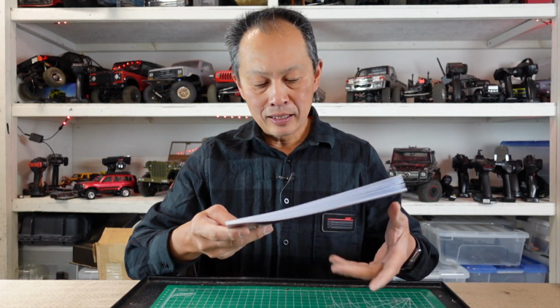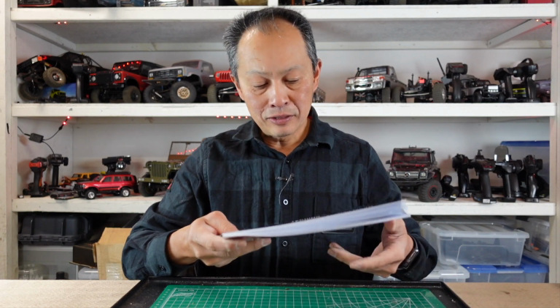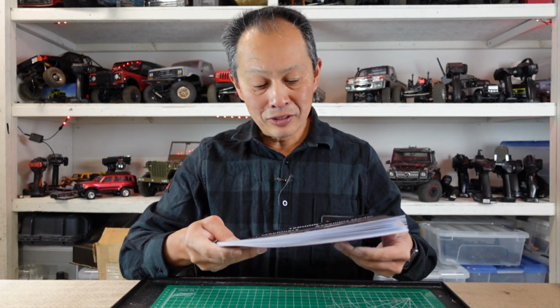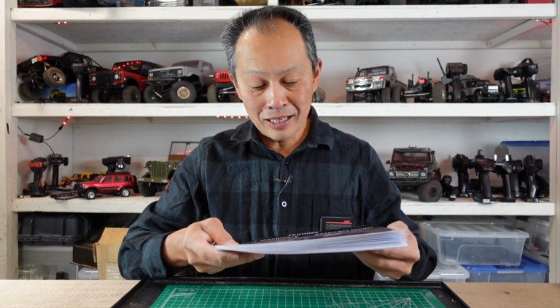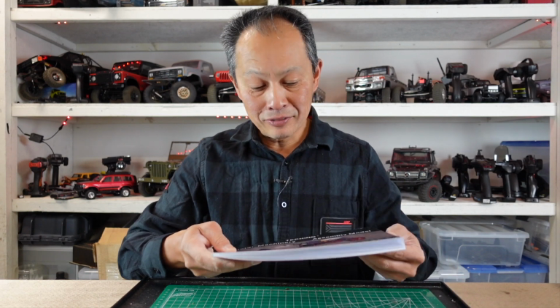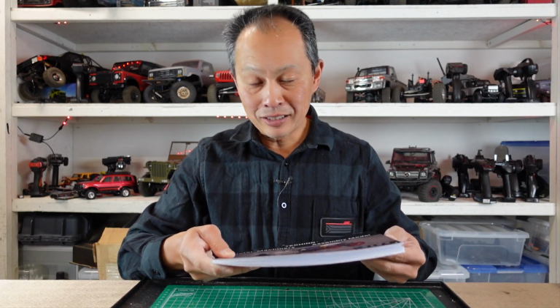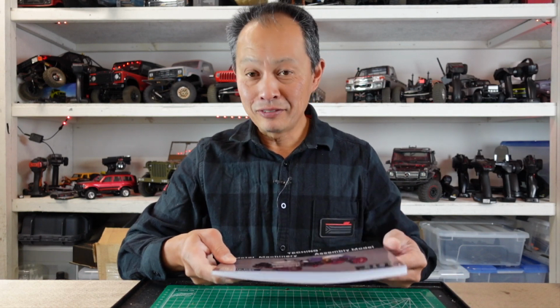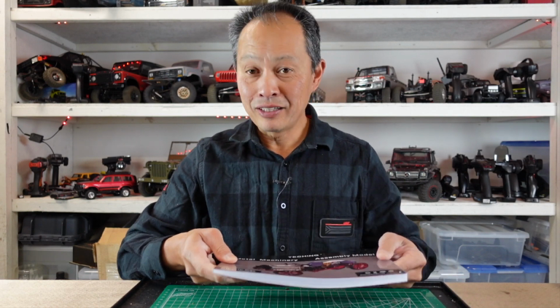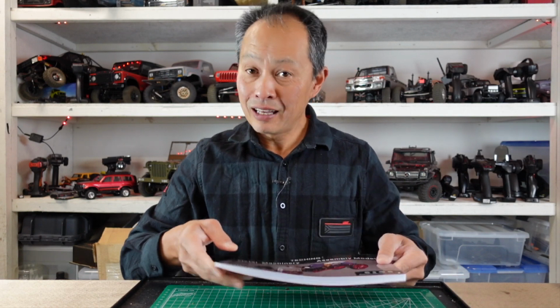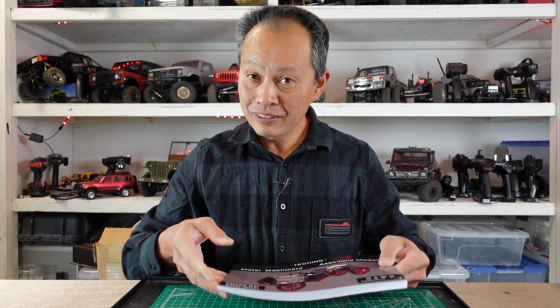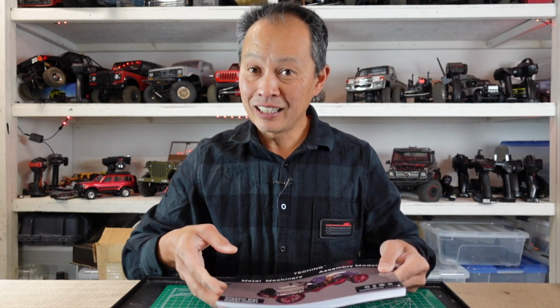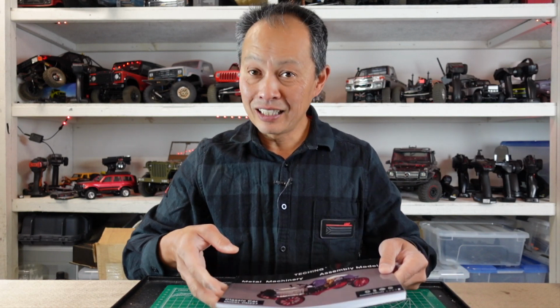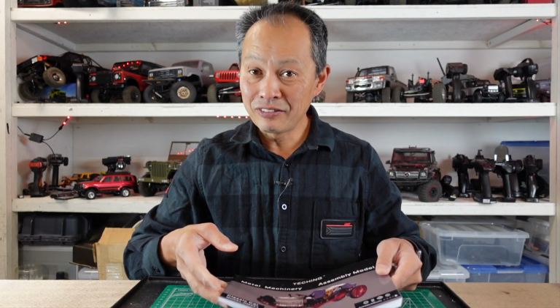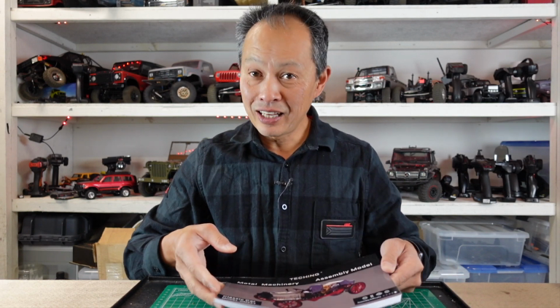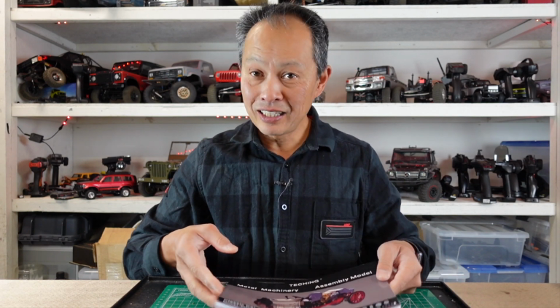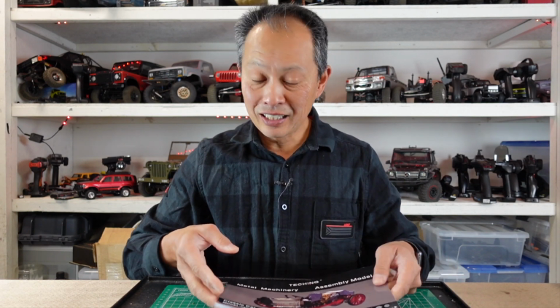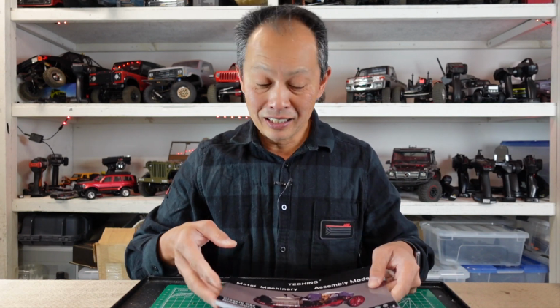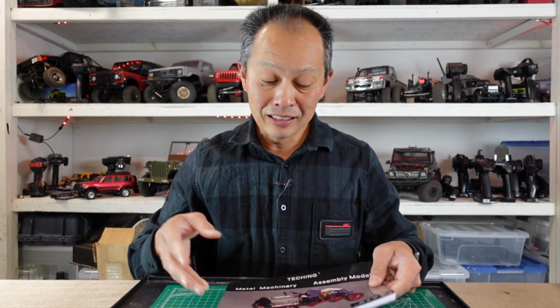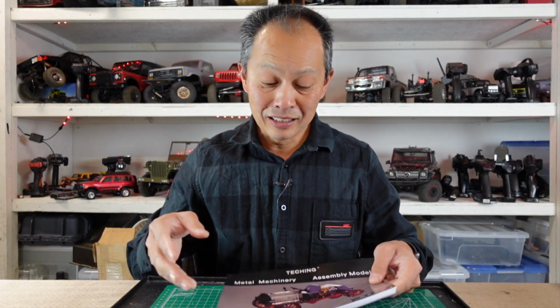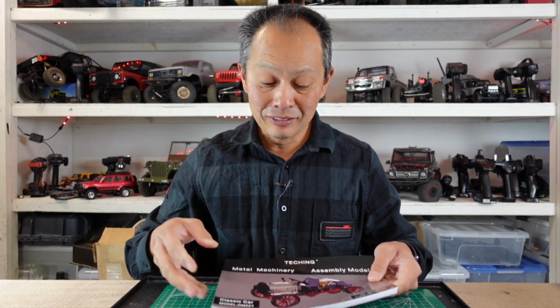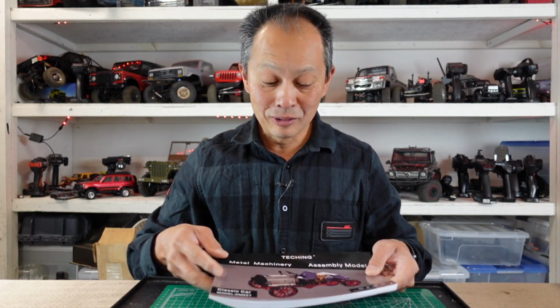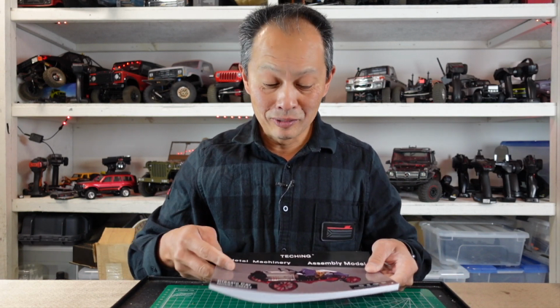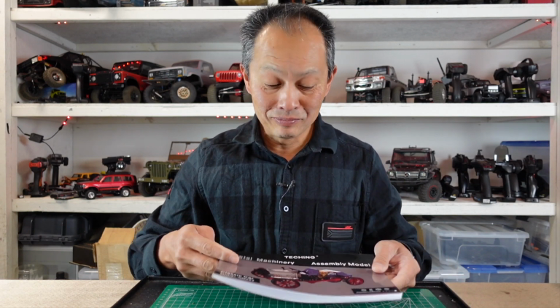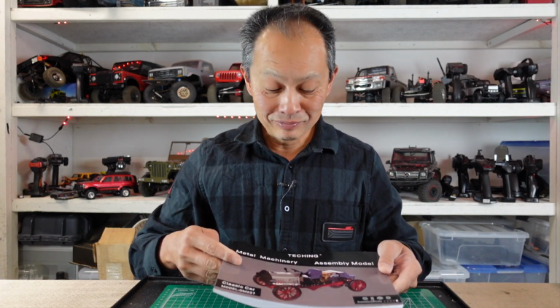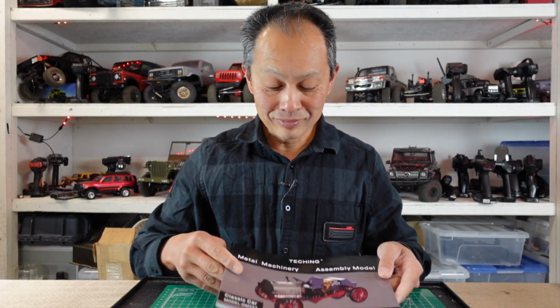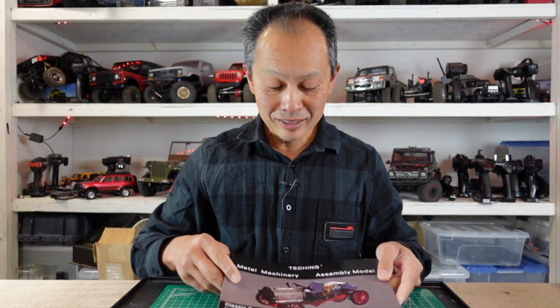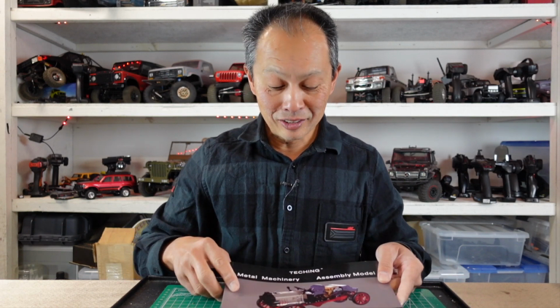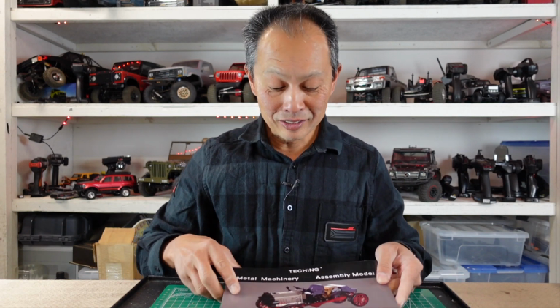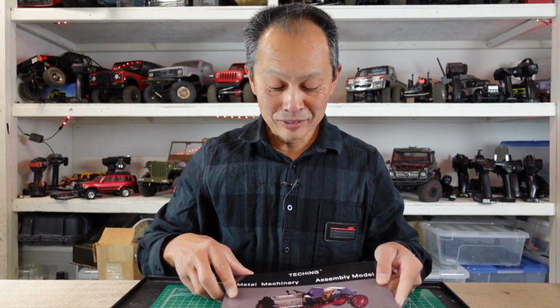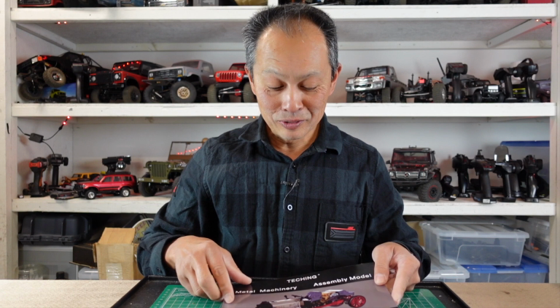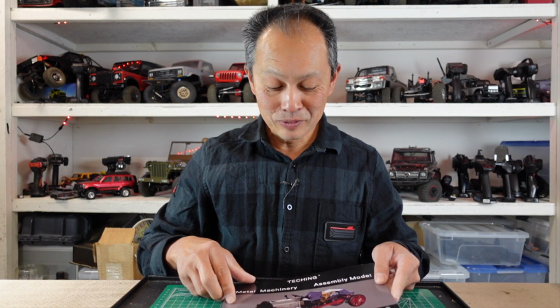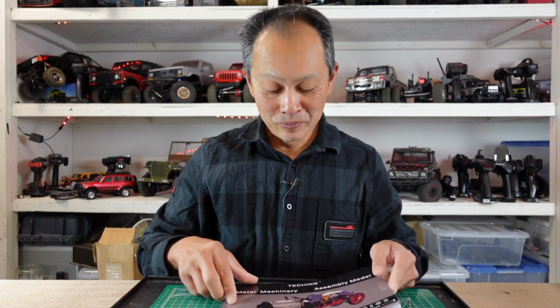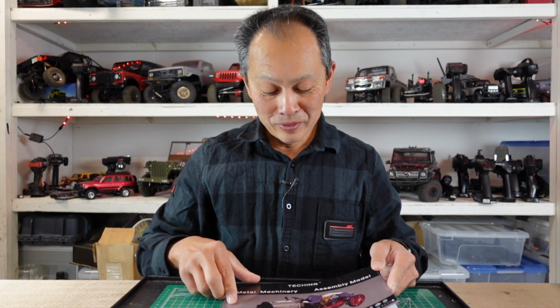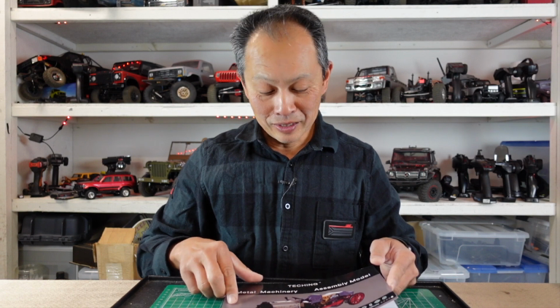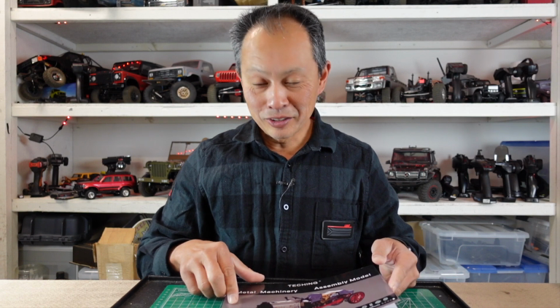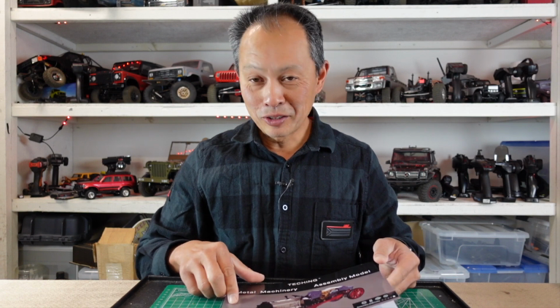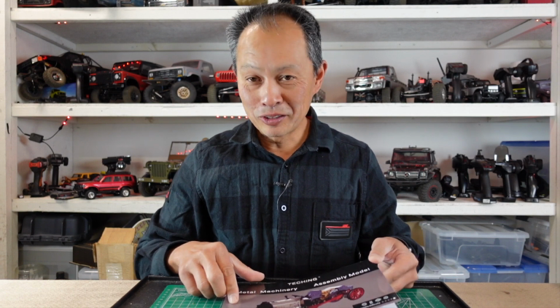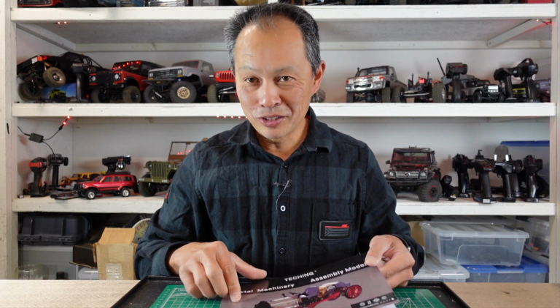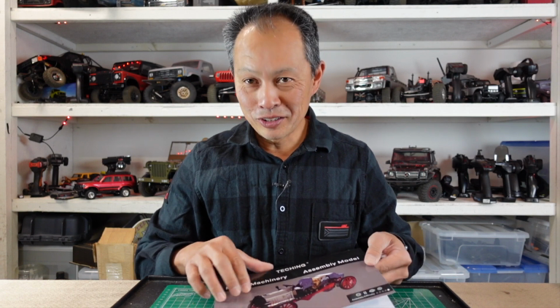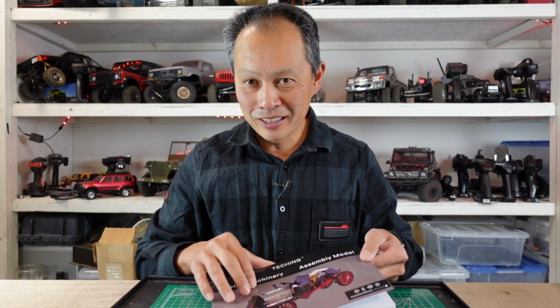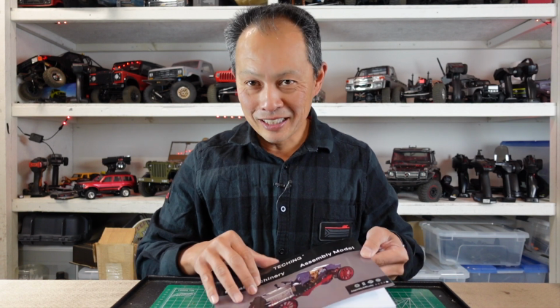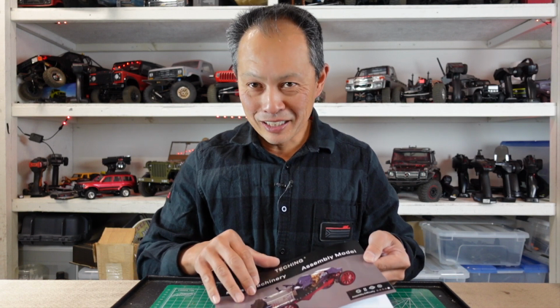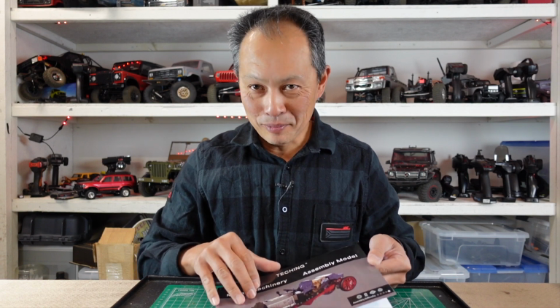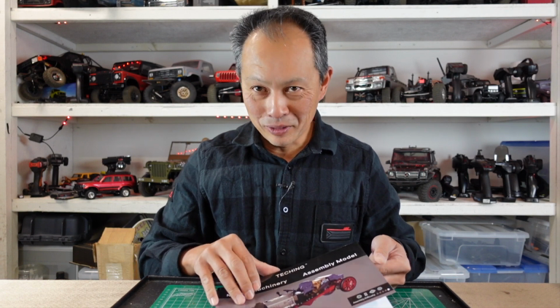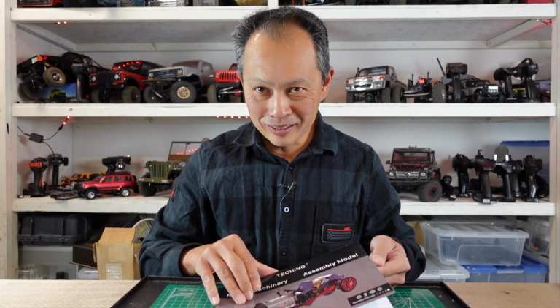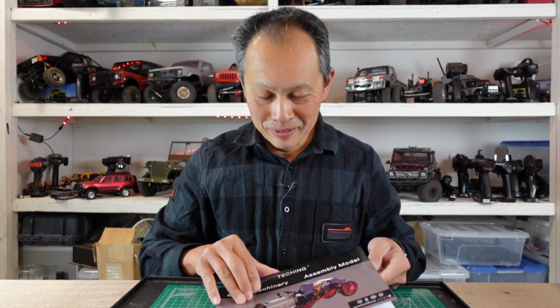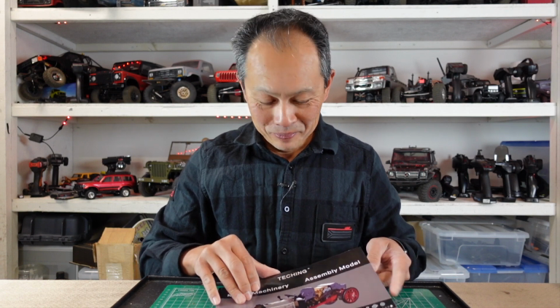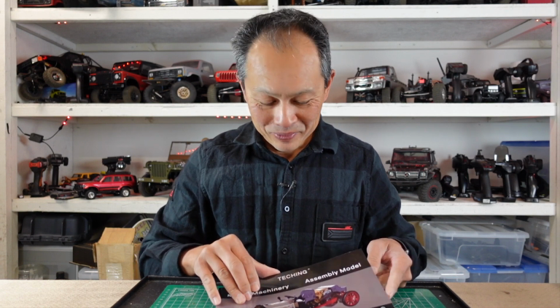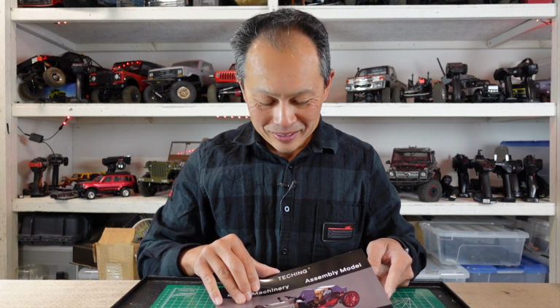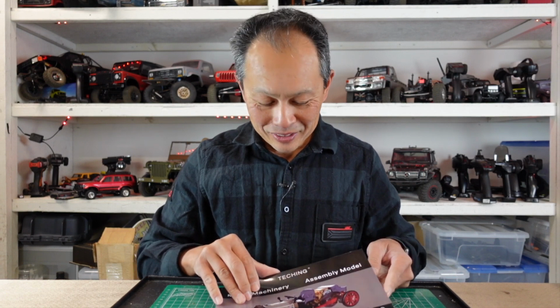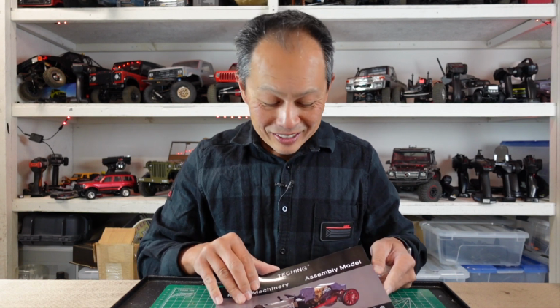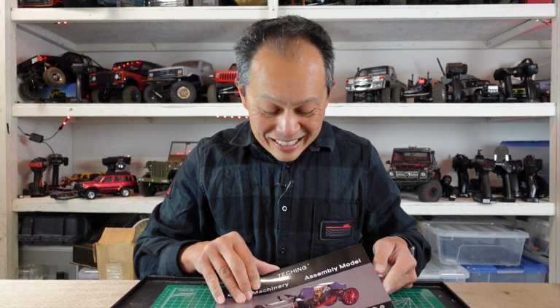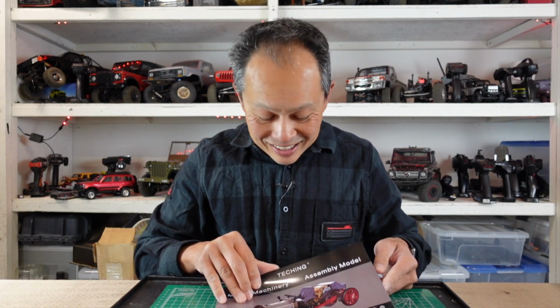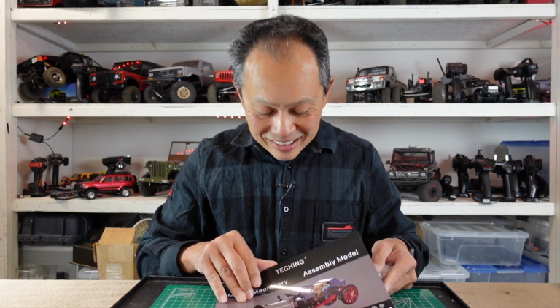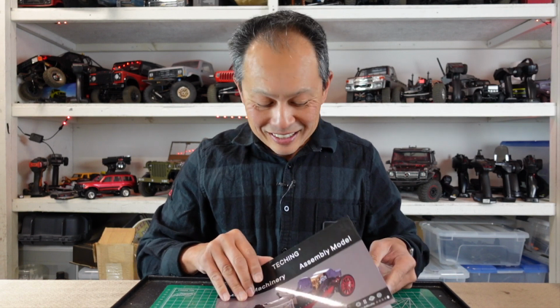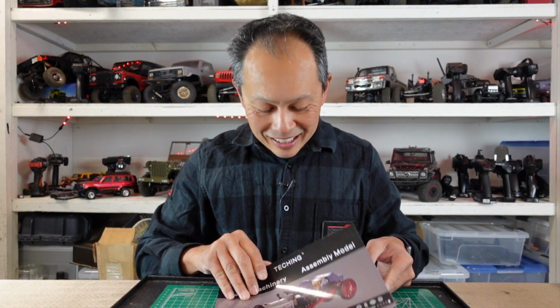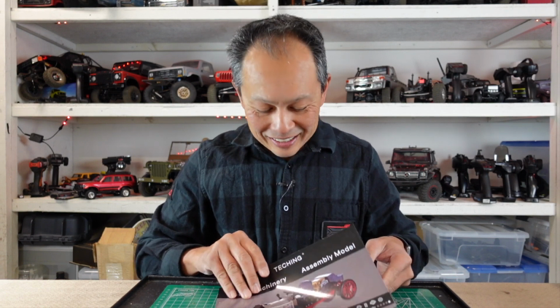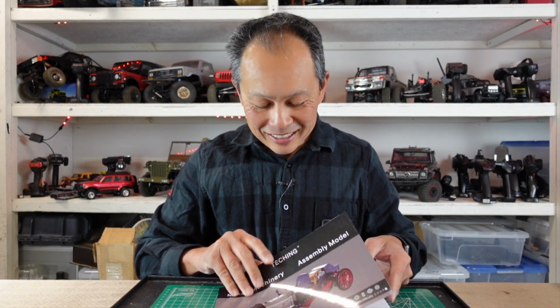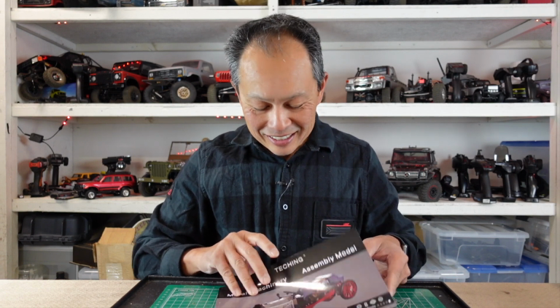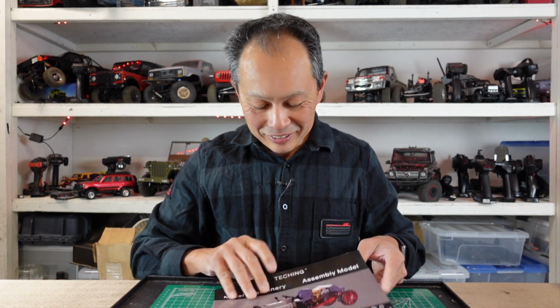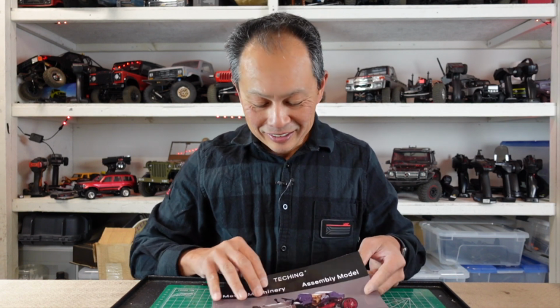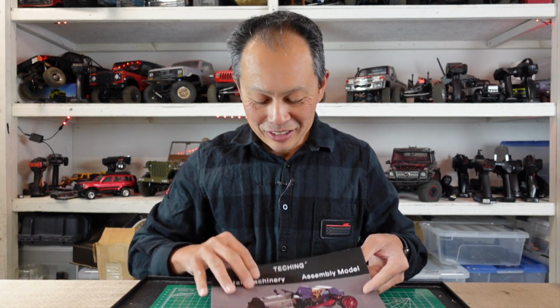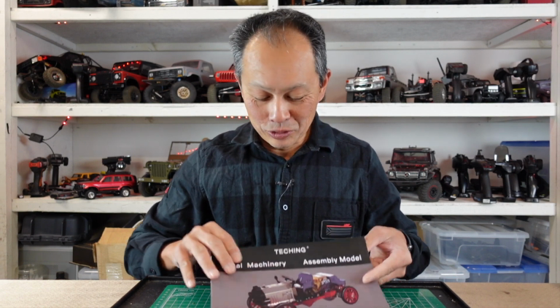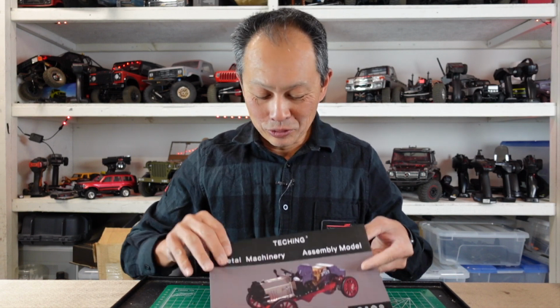If I had a kid I'd give it to them, under the condition that they assemble it themselves, because I think it's a great teaching tool.